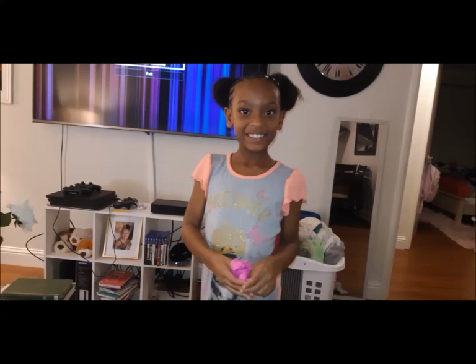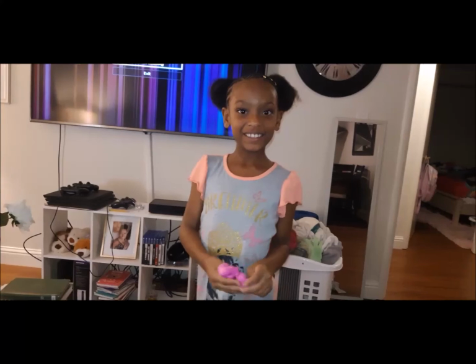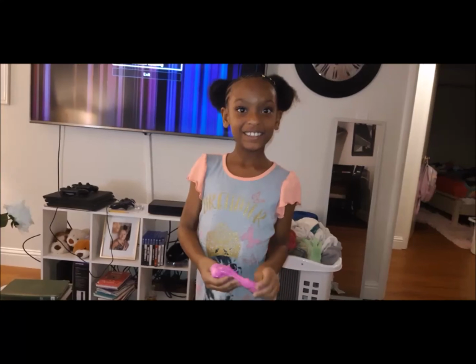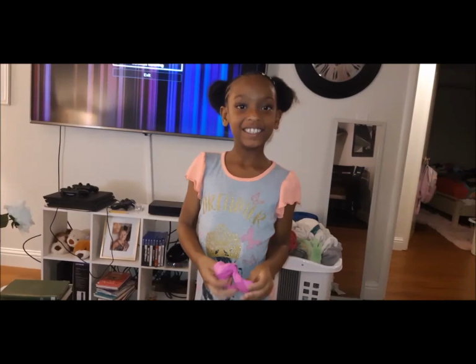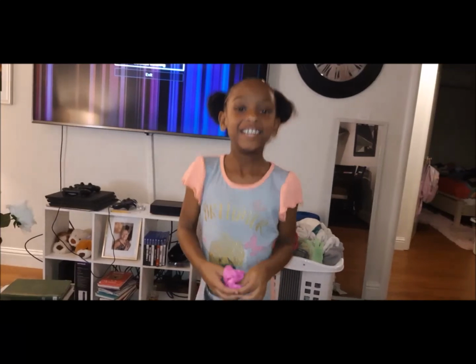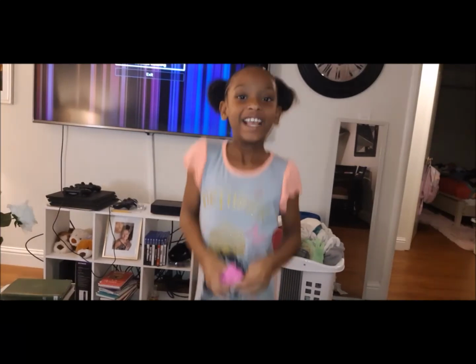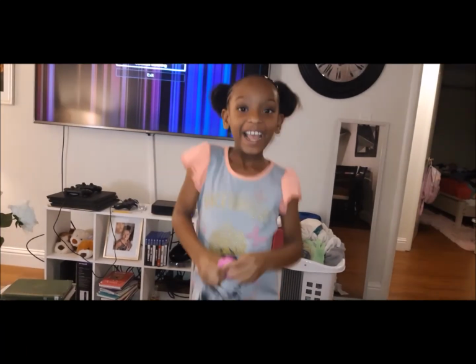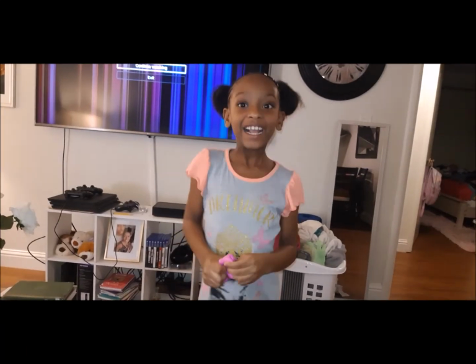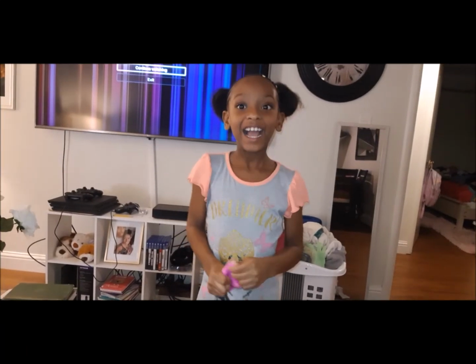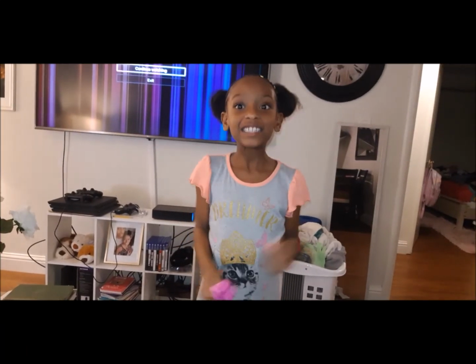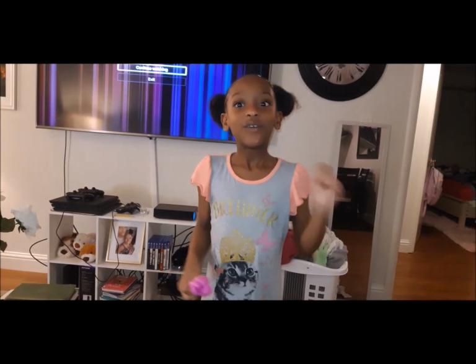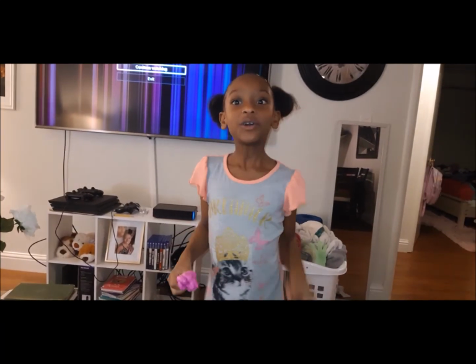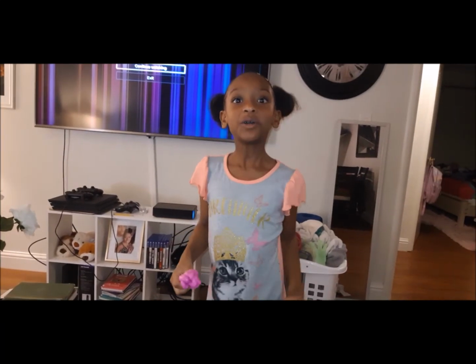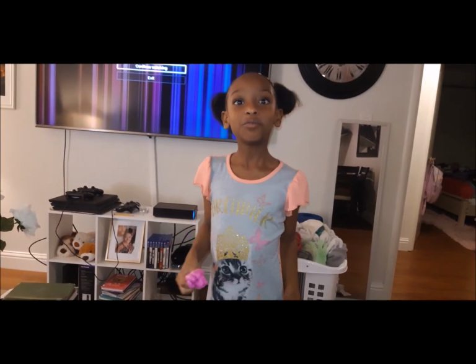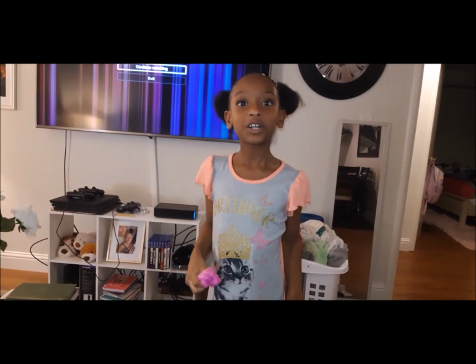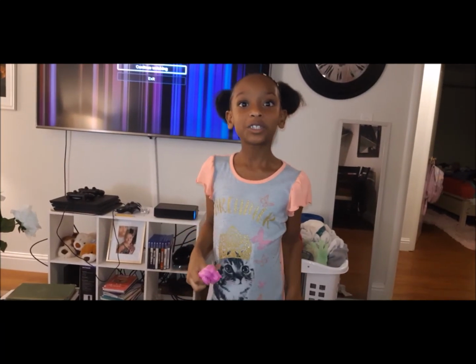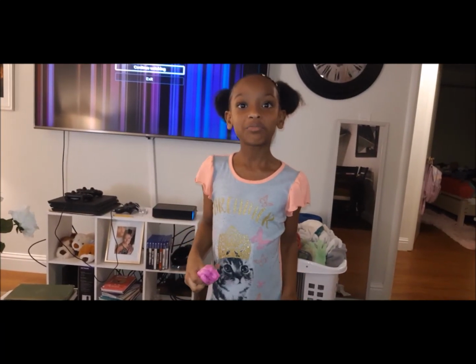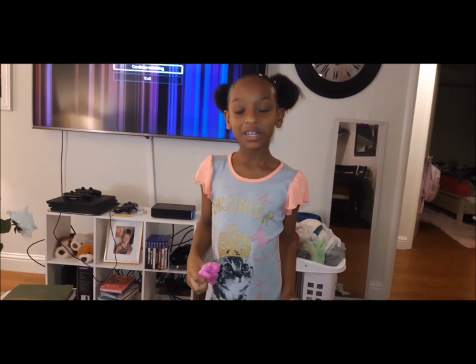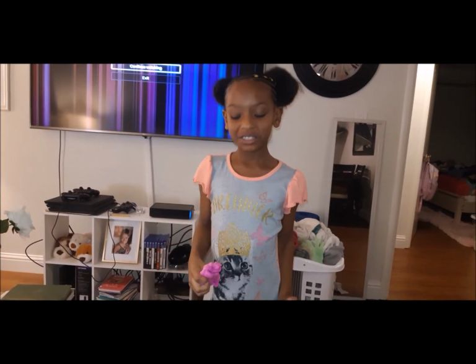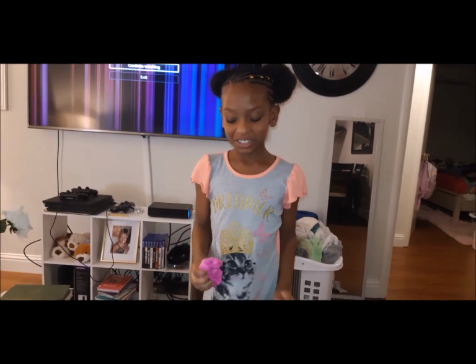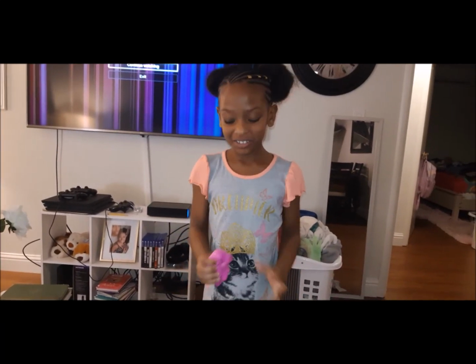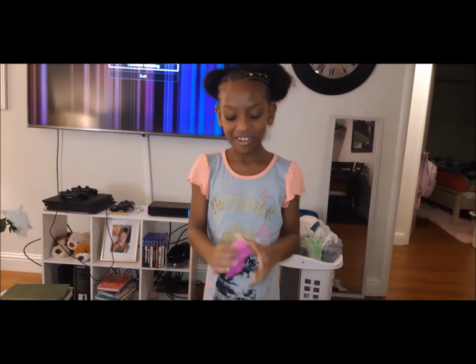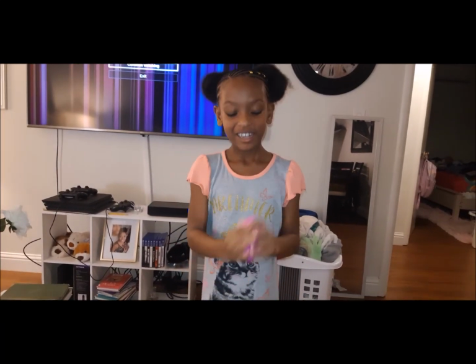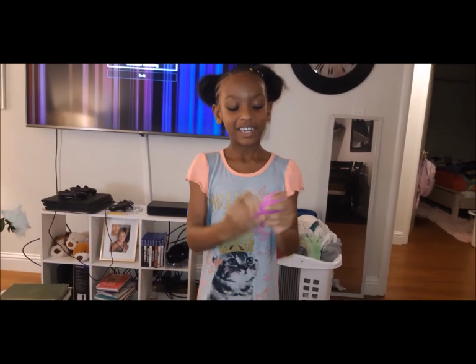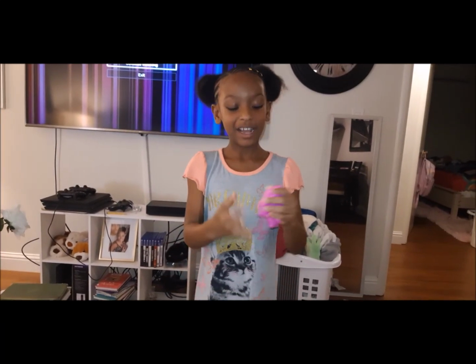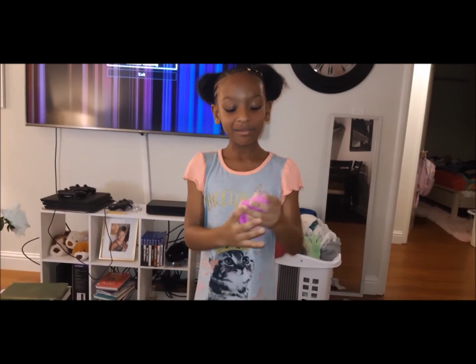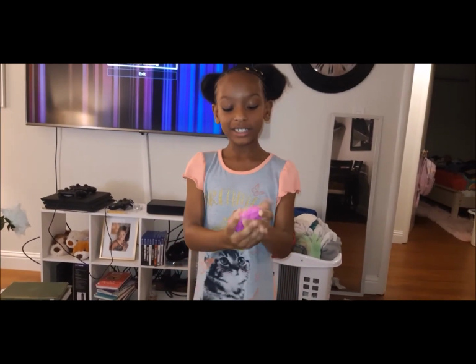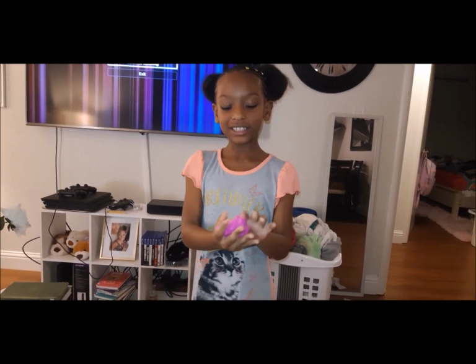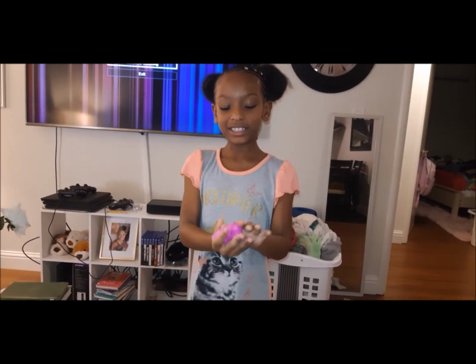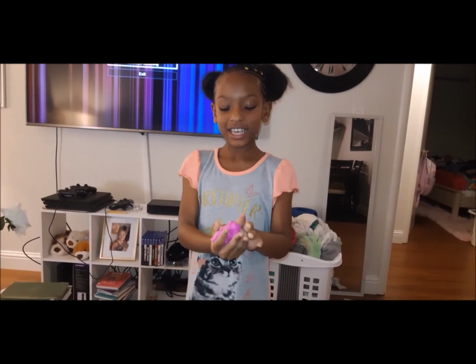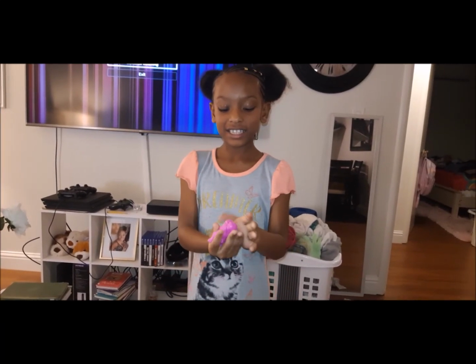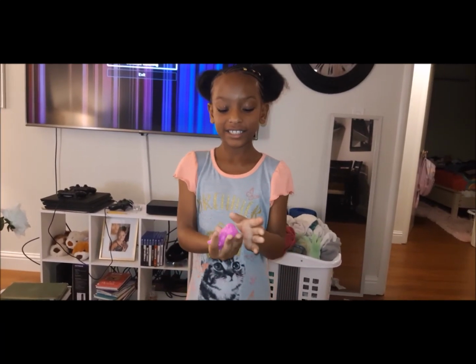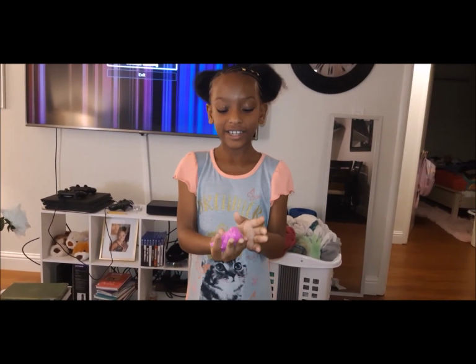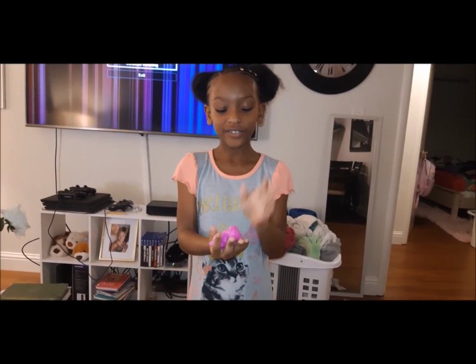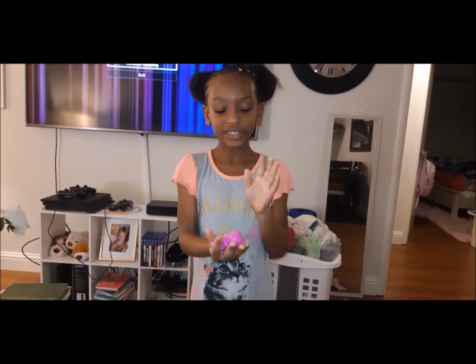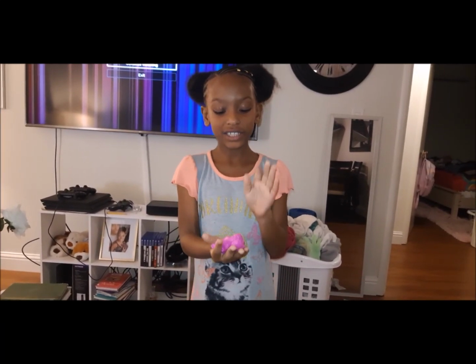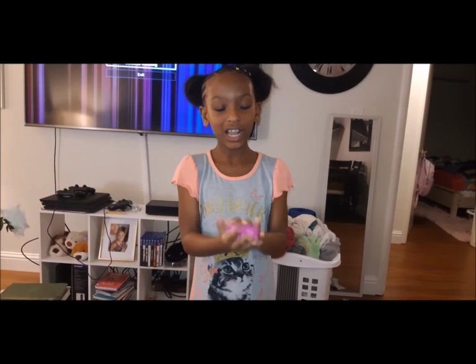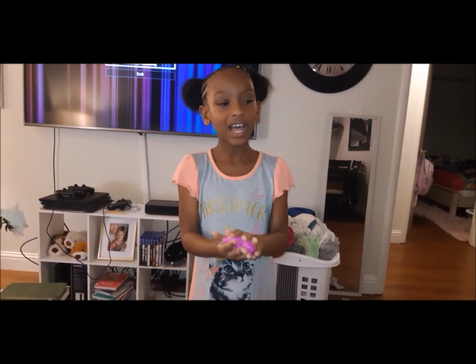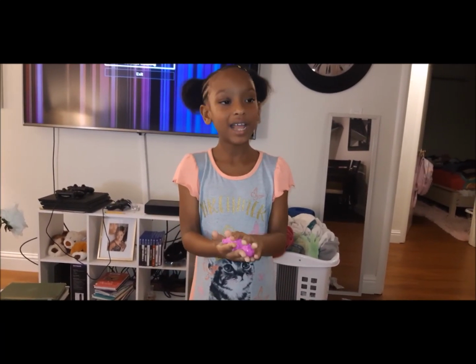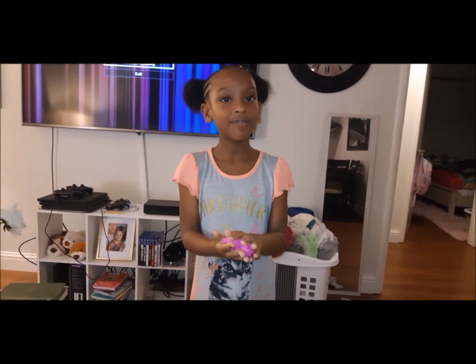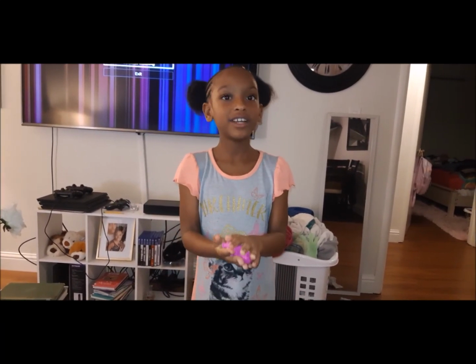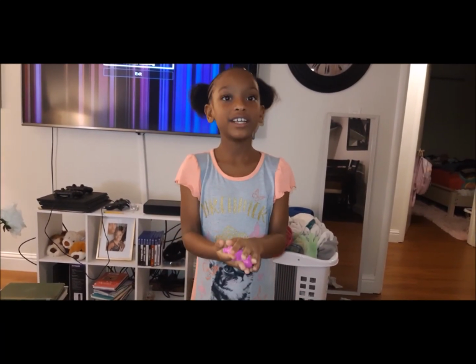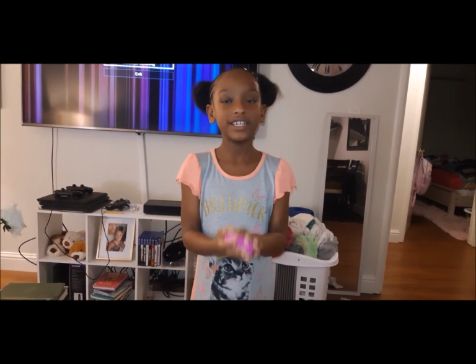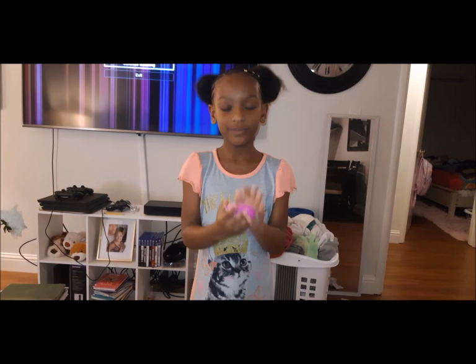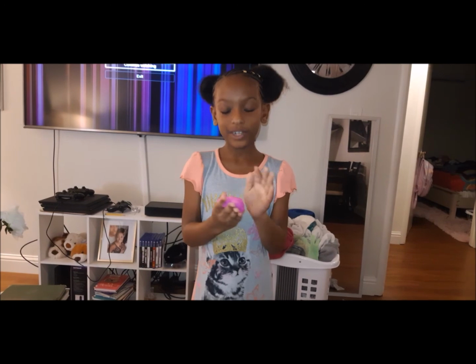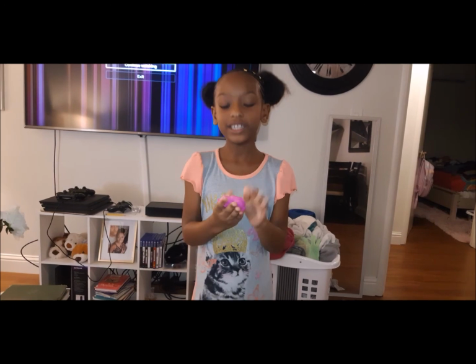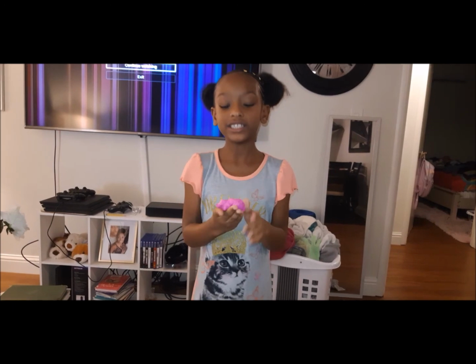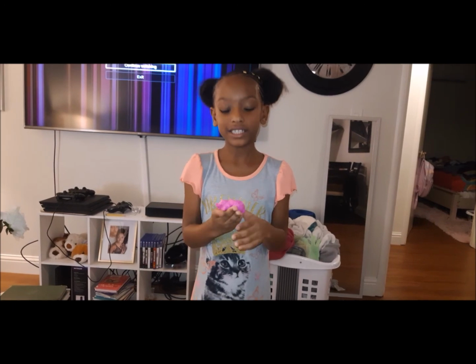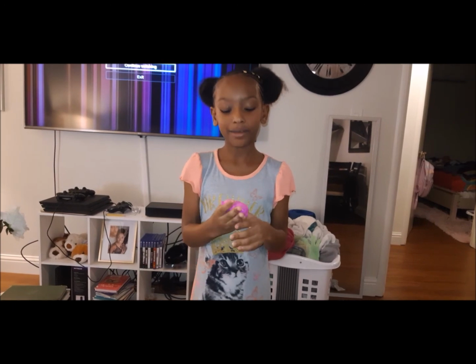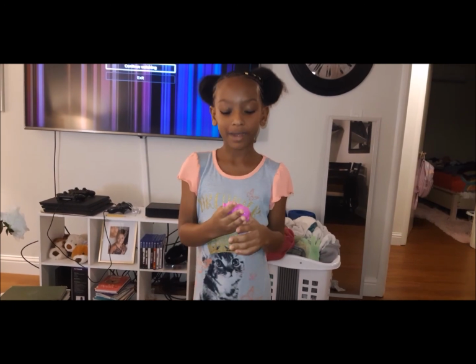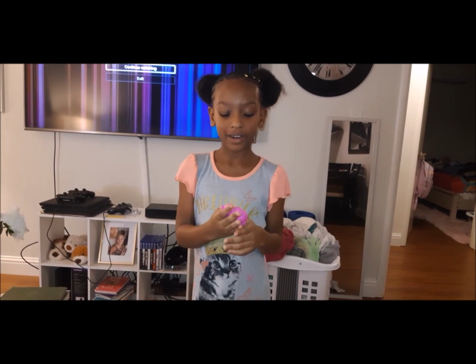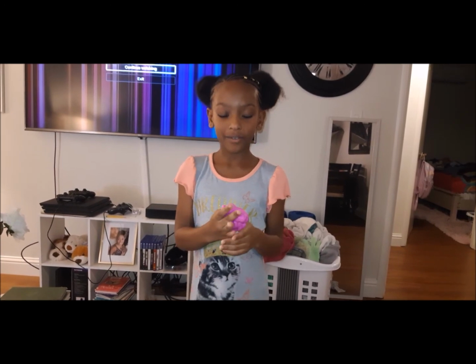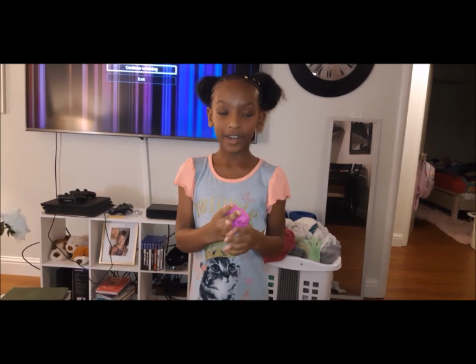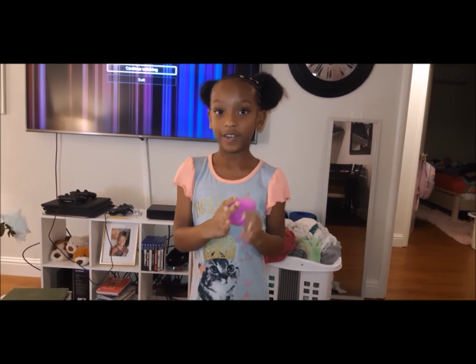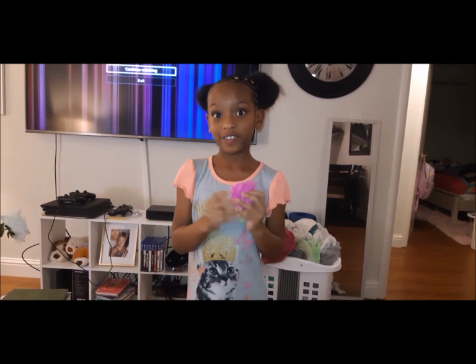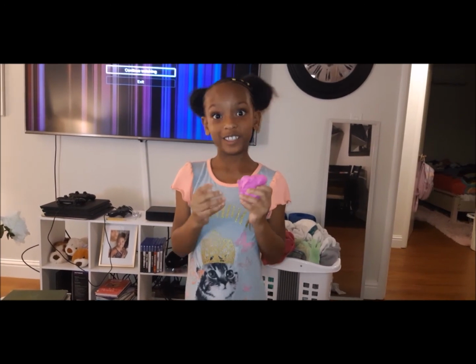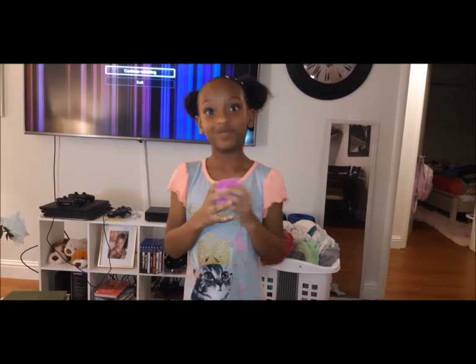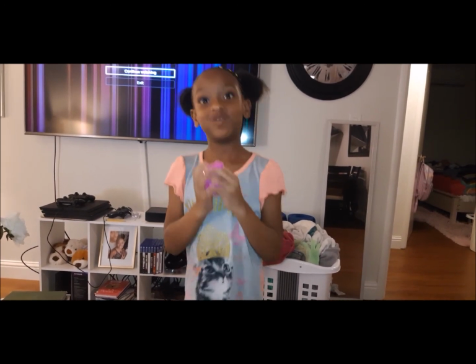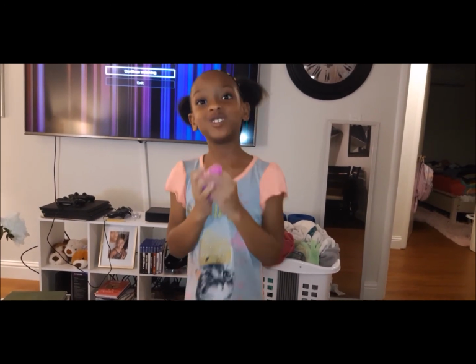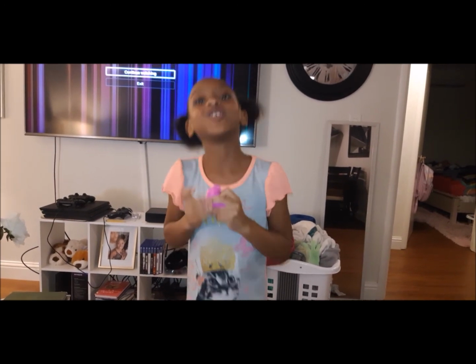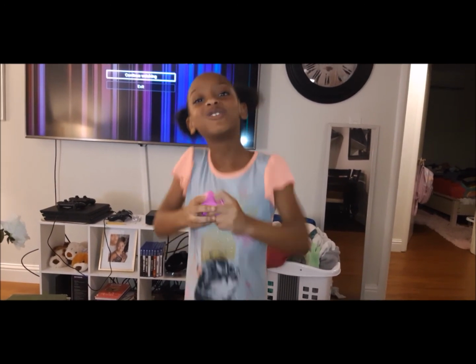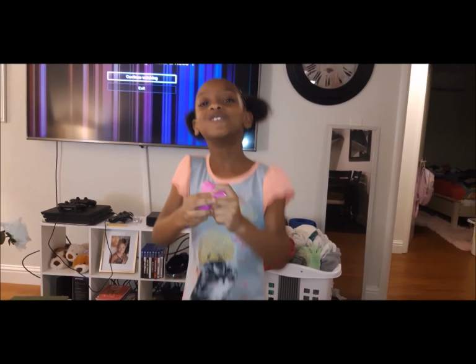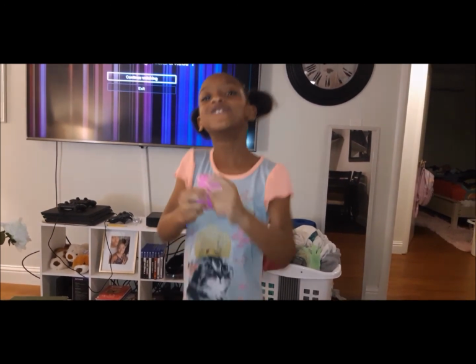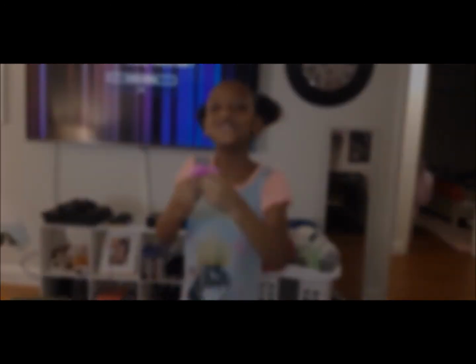Hey guys, welcome back to my channel! I'm gonna test out slime when it's in the microwave. It's gonna be so cool.